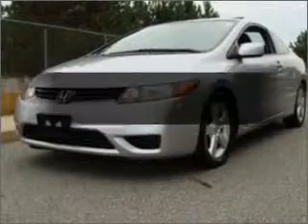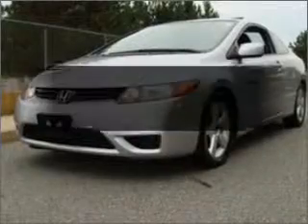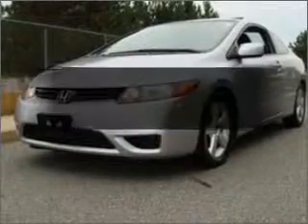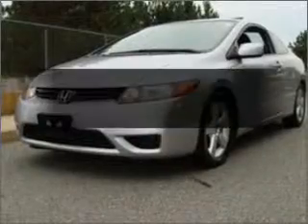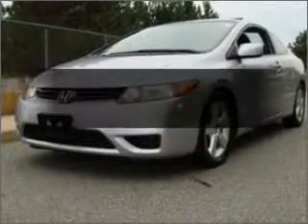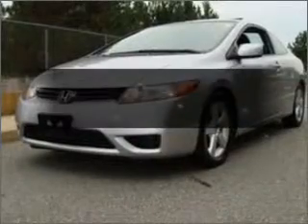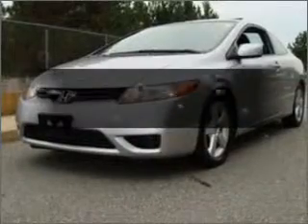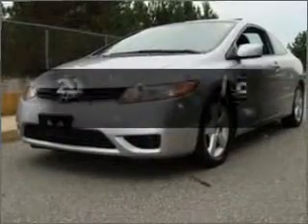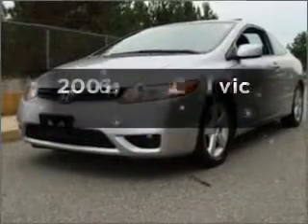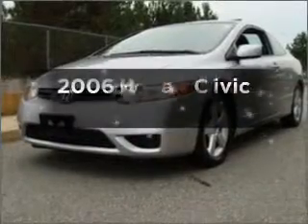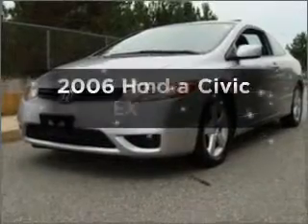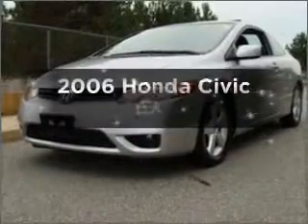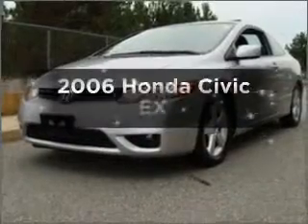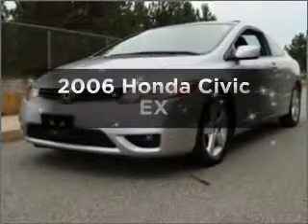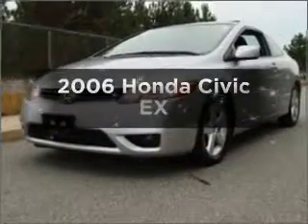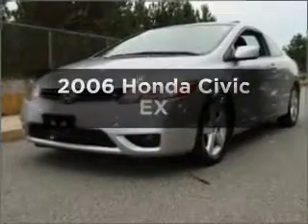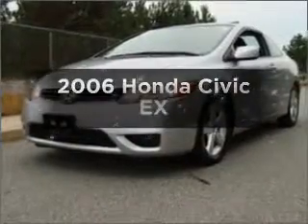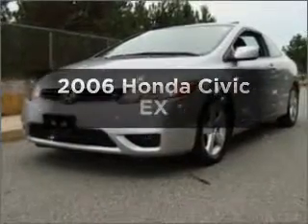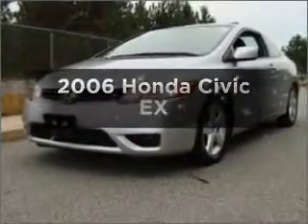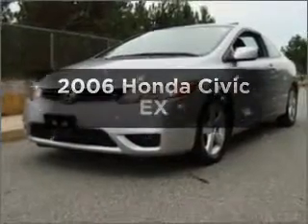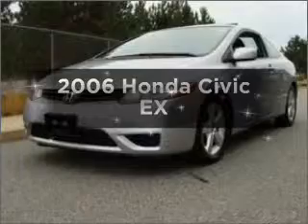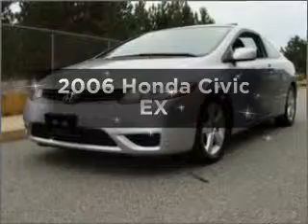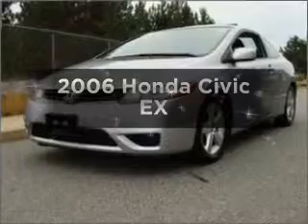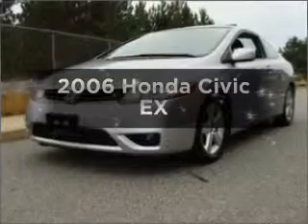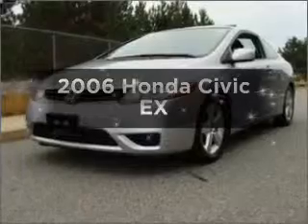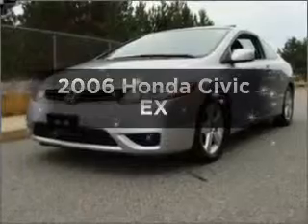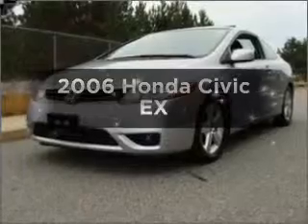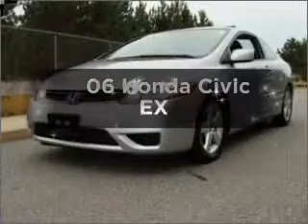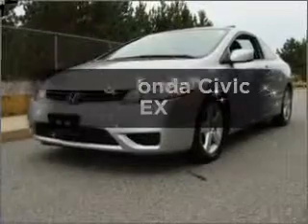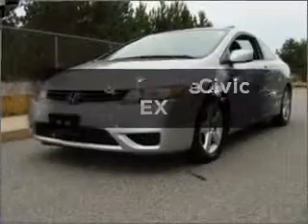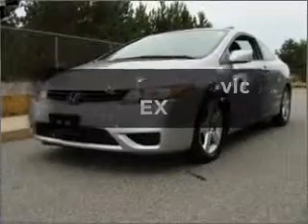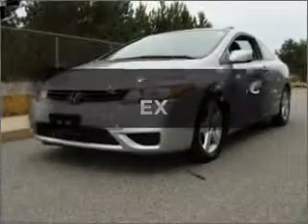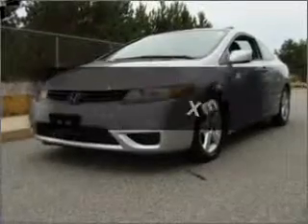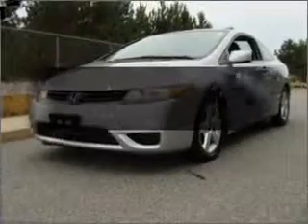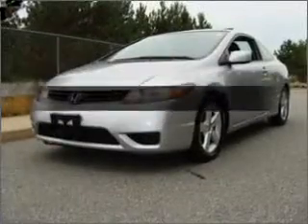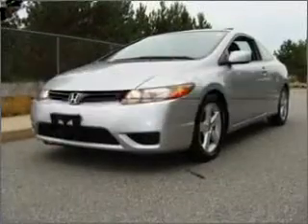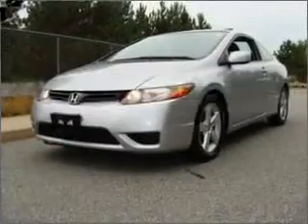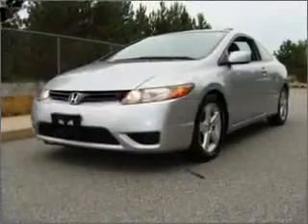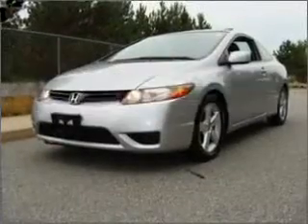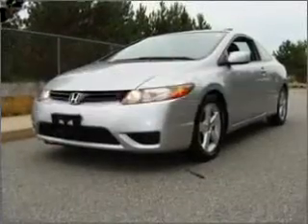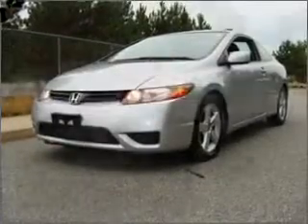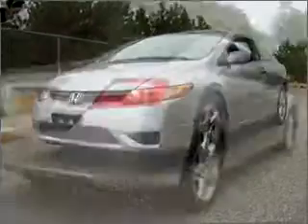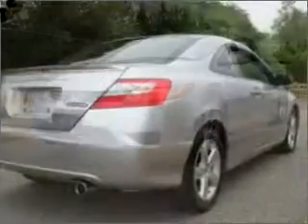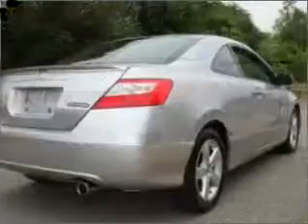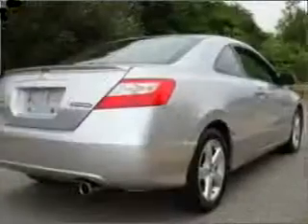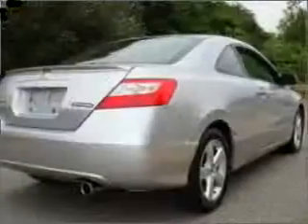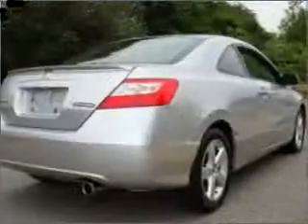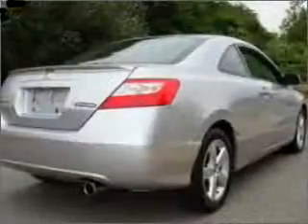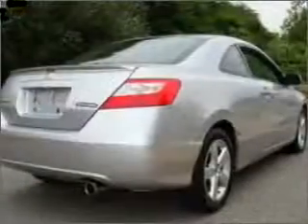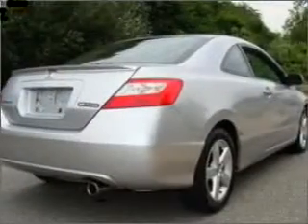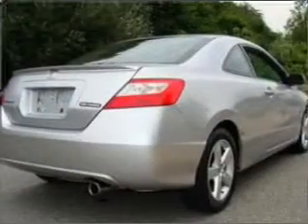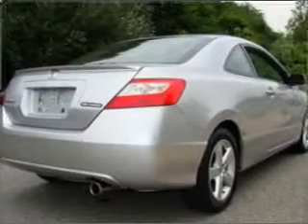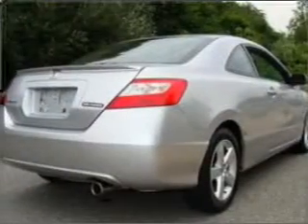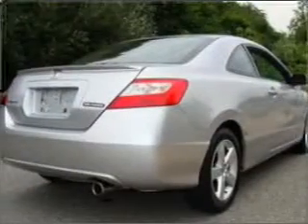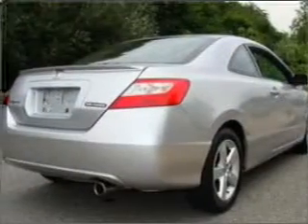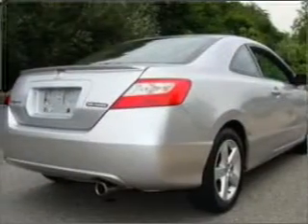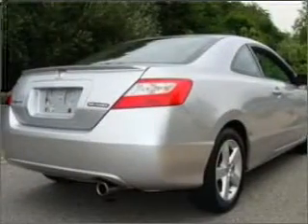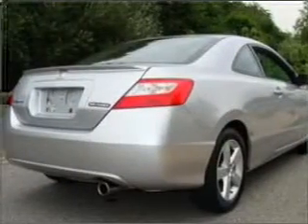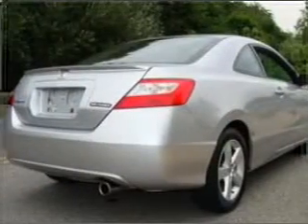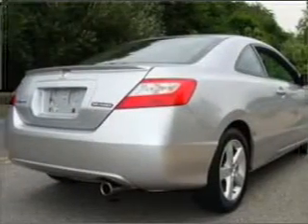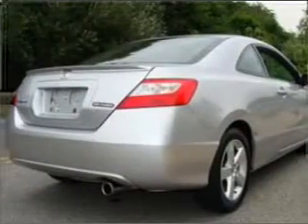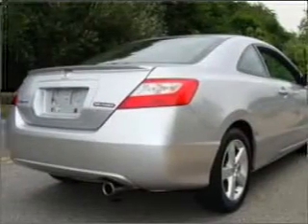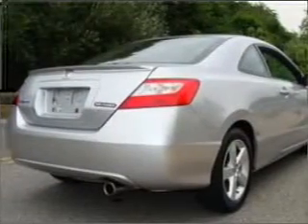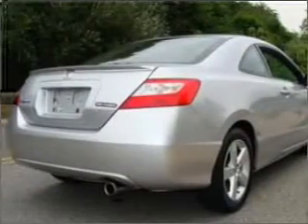Get noticed in this 2006 Honda Civic. If you're looking for a first-rate auto, this one could be yours today.